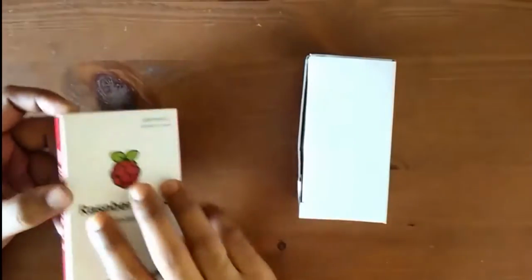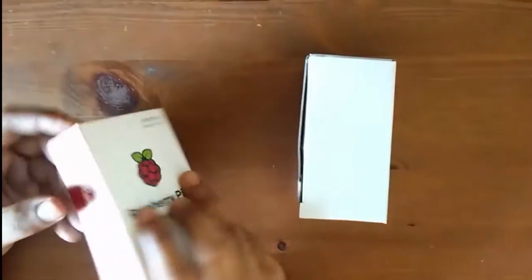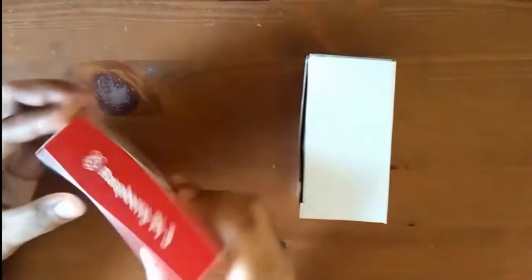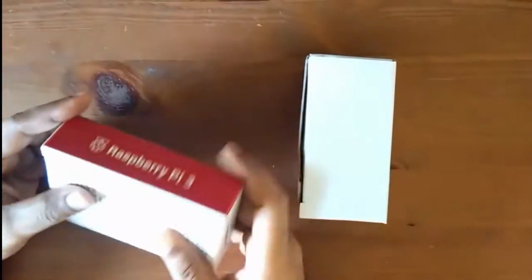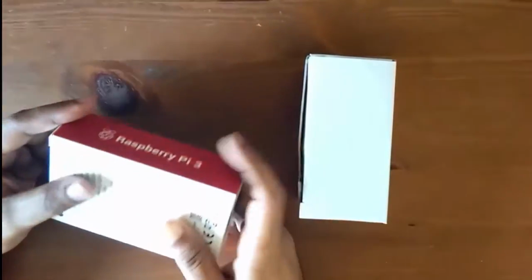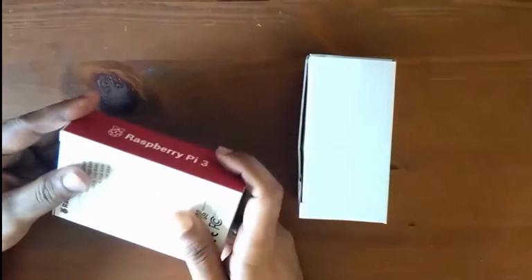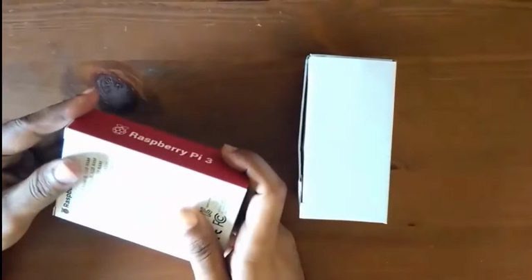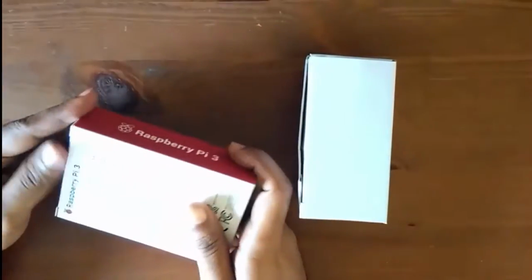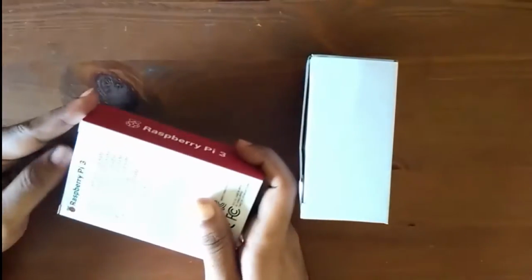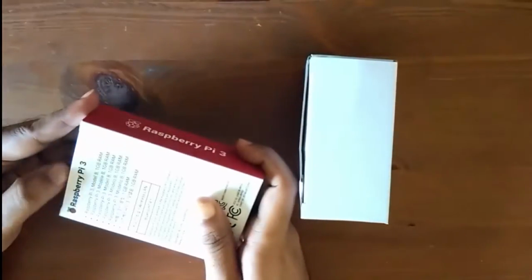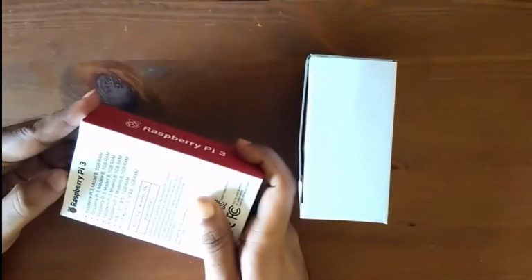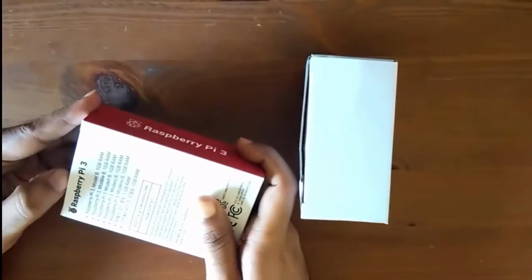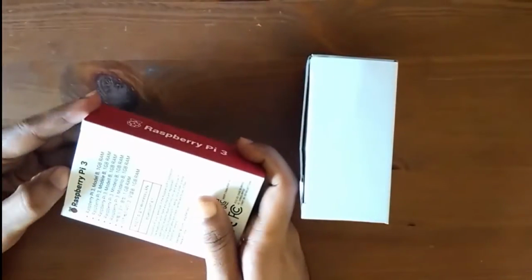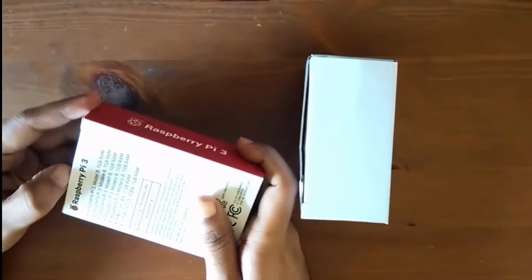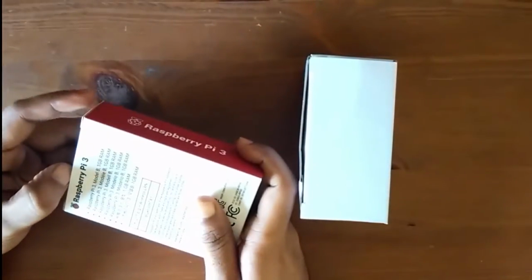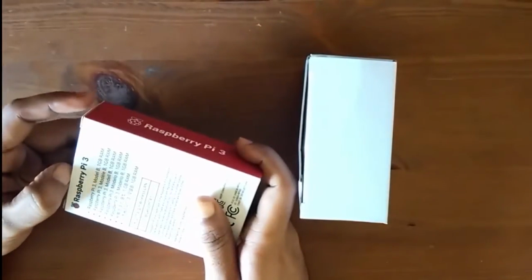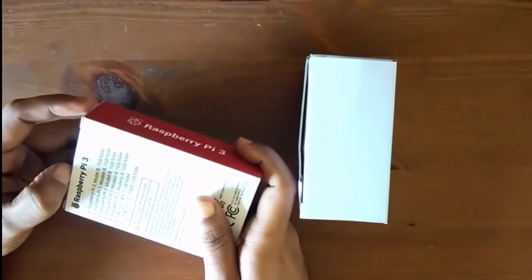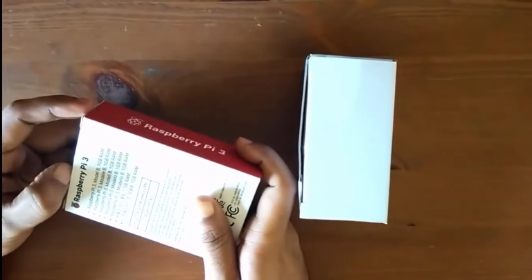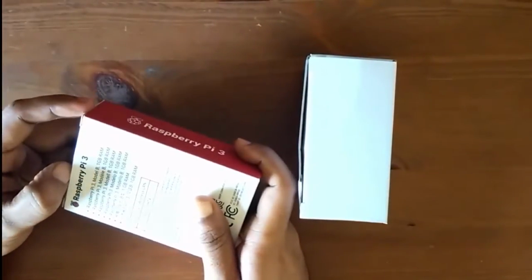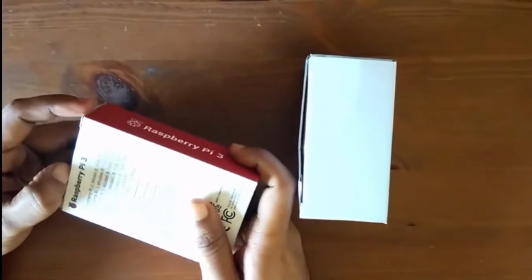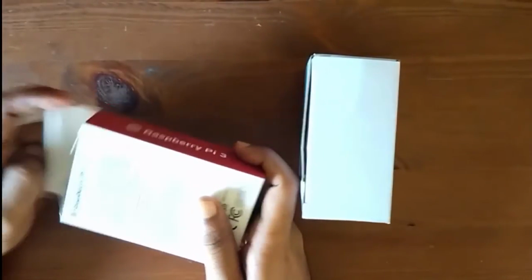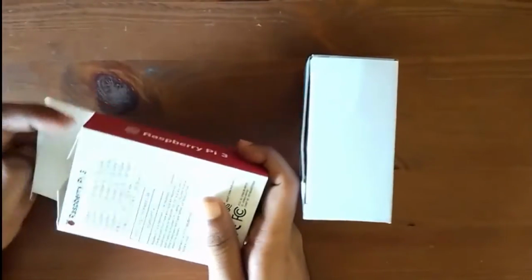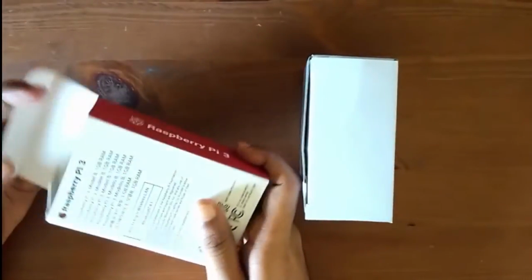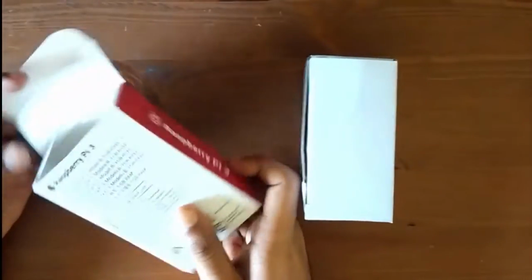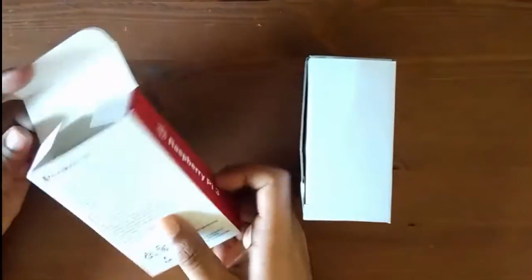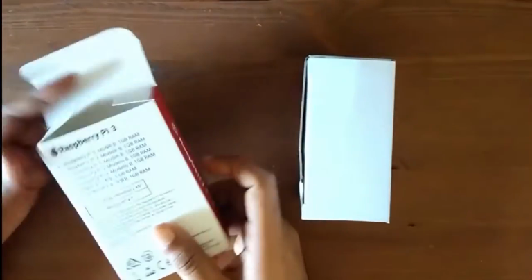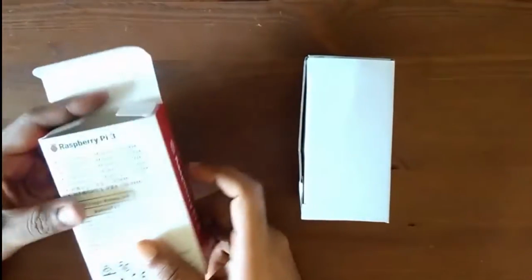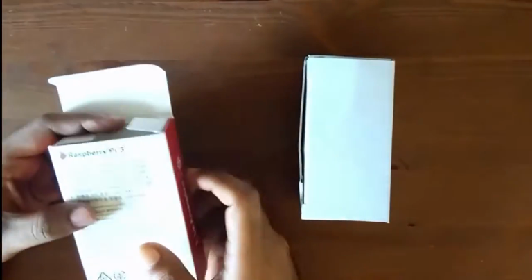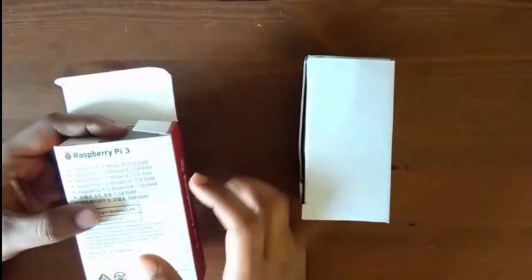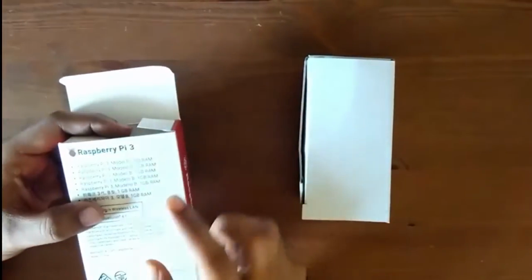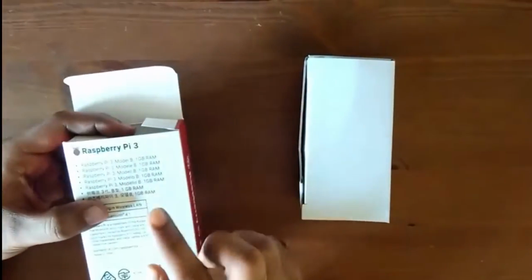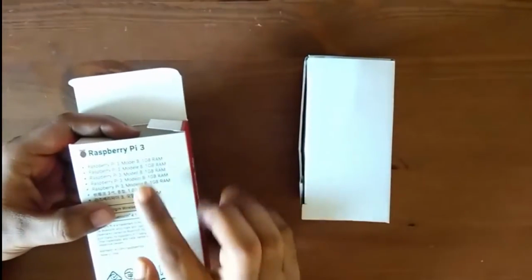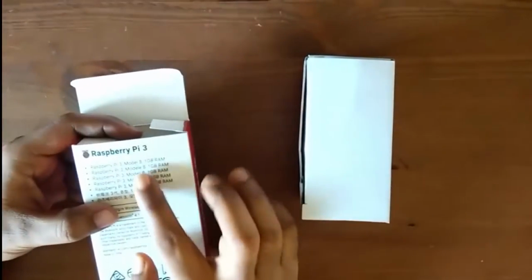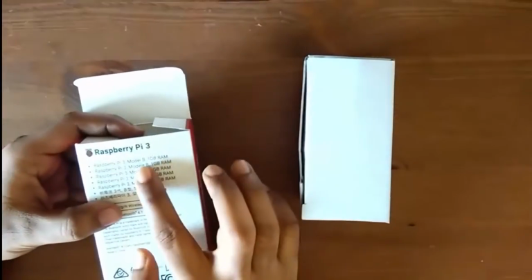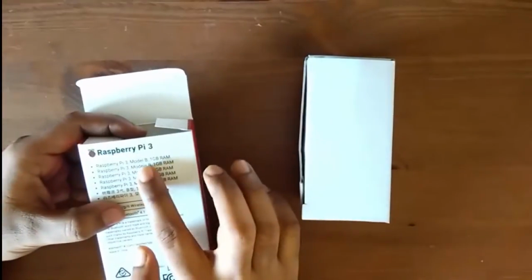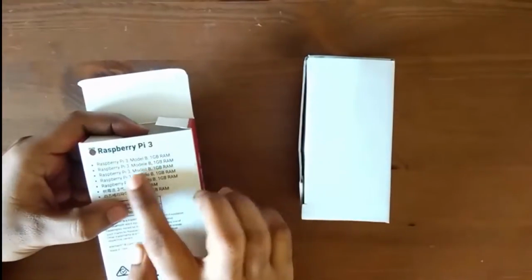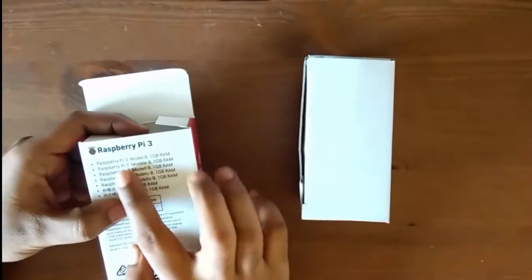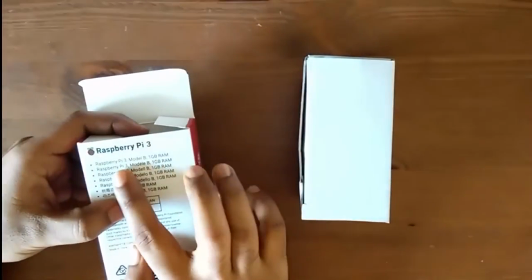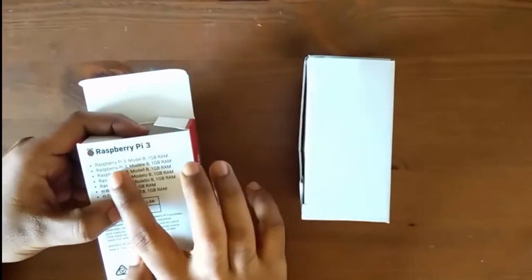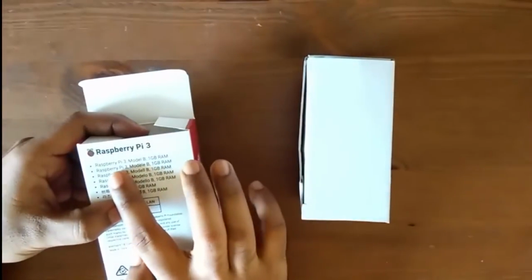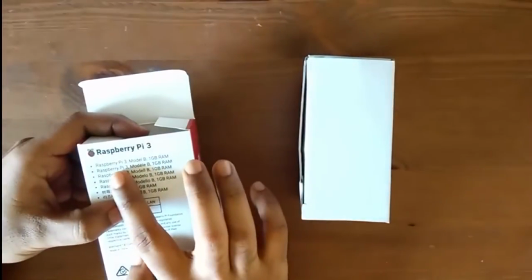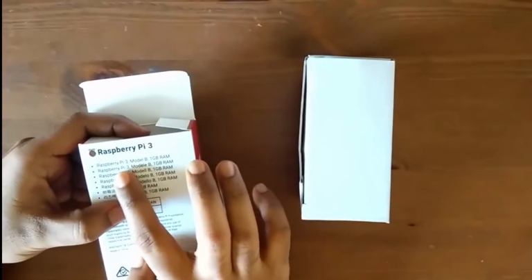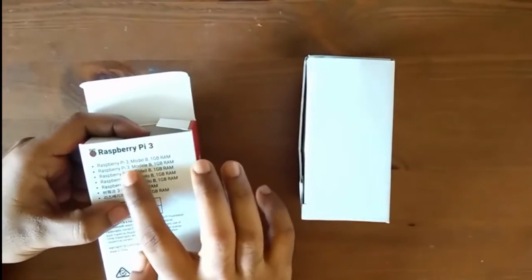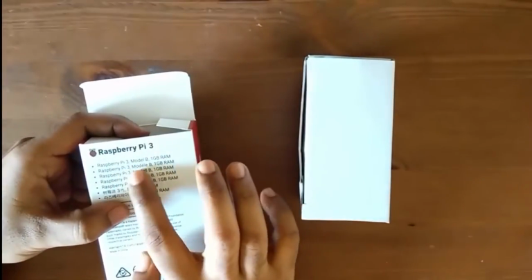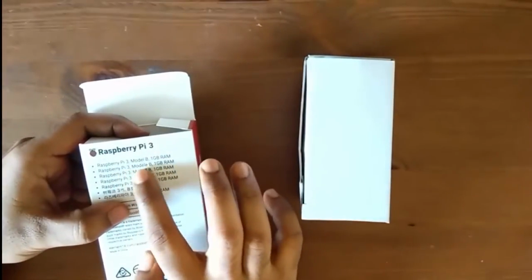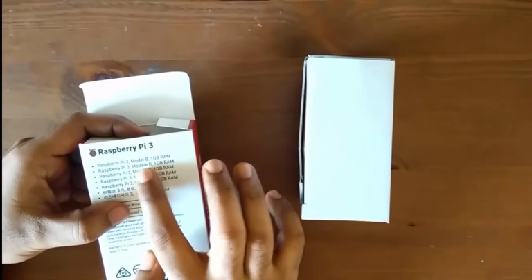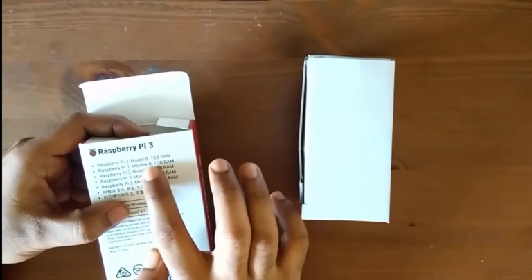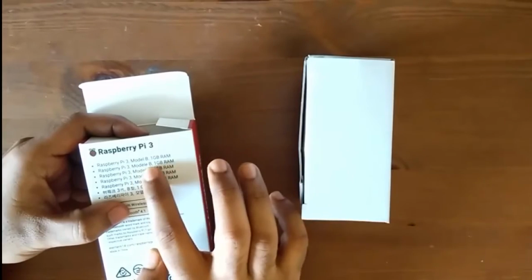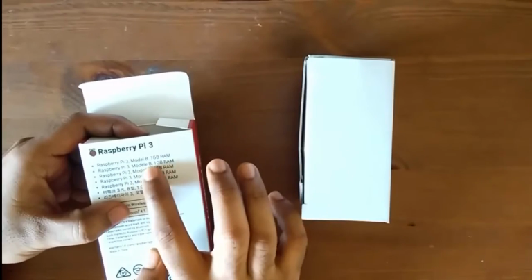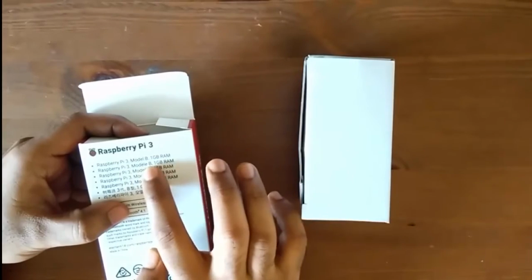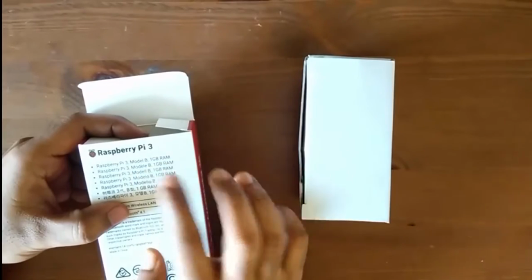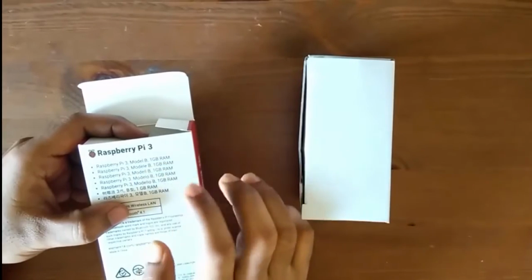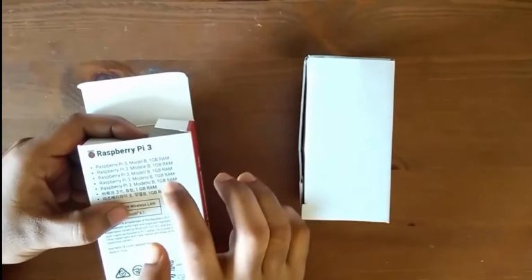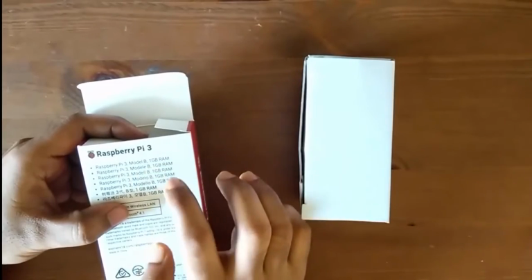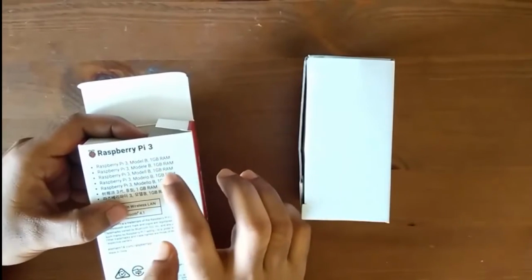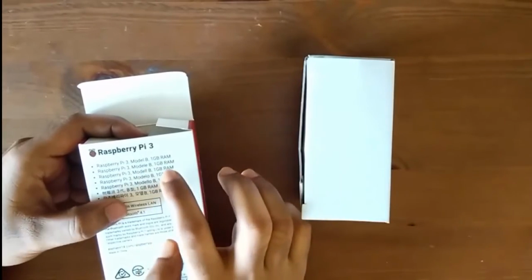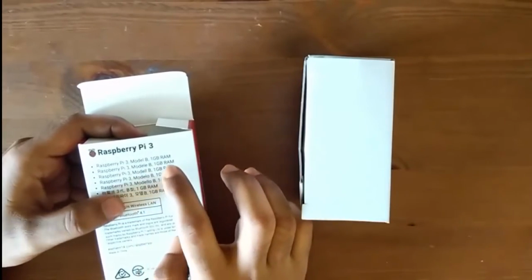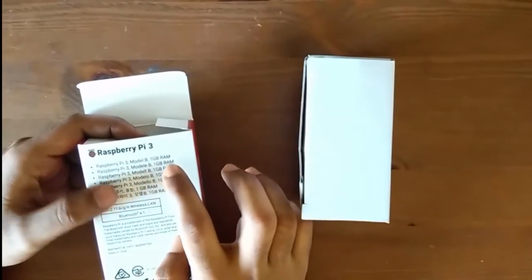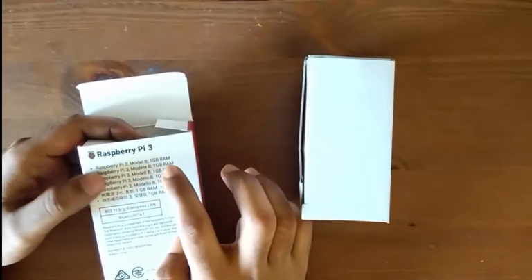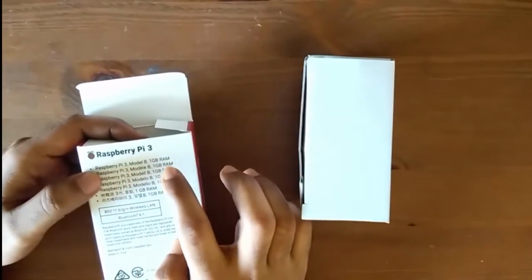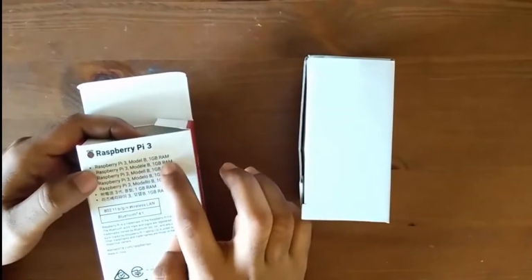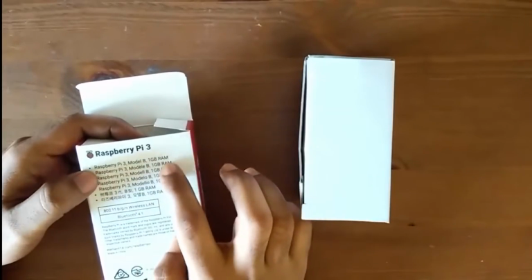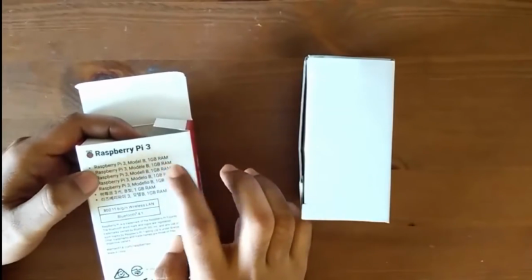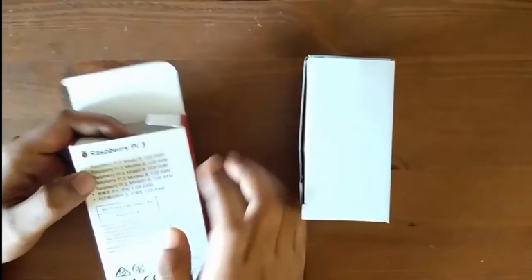Let's quickly unbox this and see how it looks. As I already said, this is a Raspberry Pi 3 Model B with 1 GB of RAM.